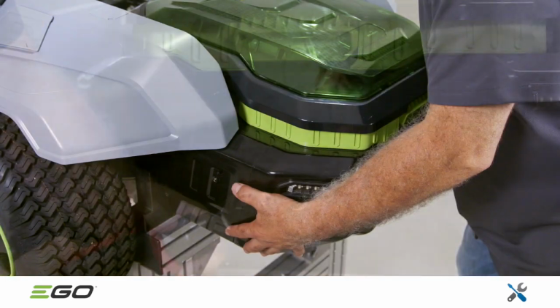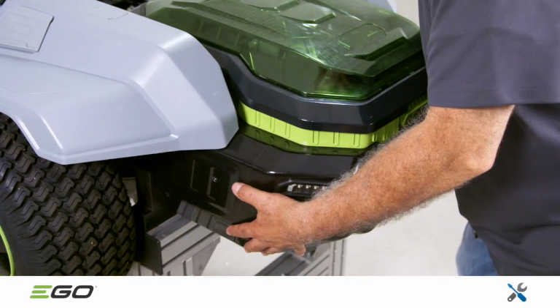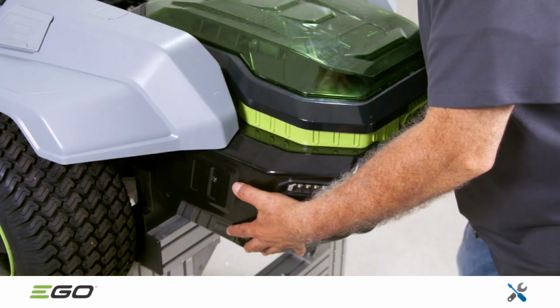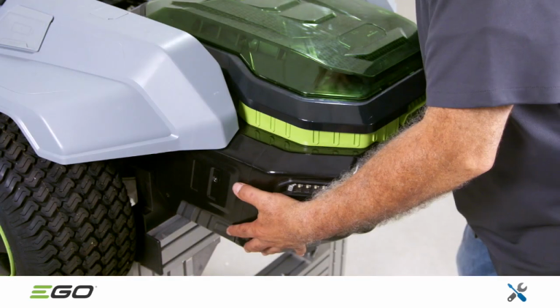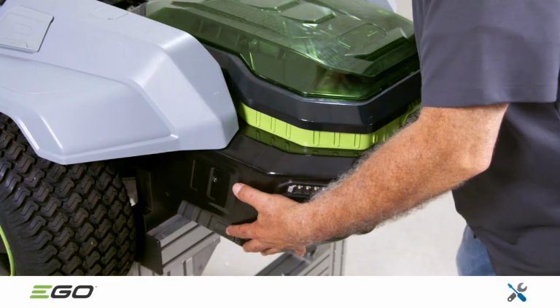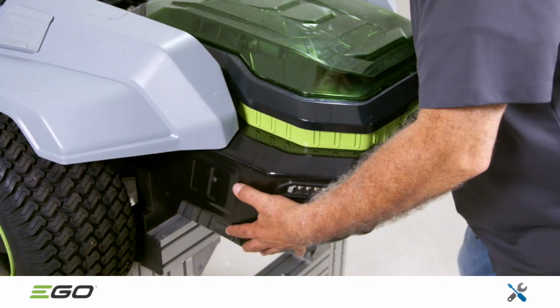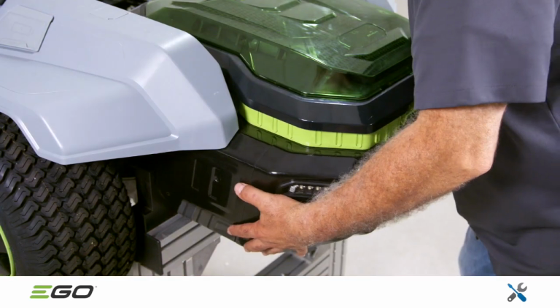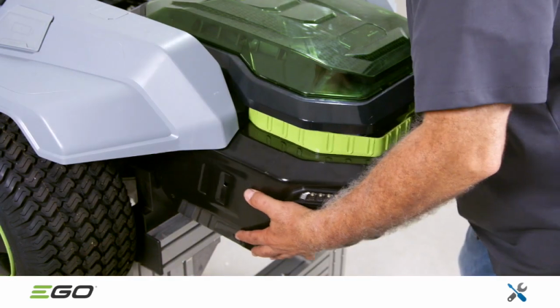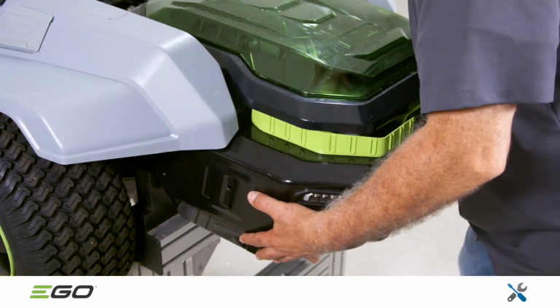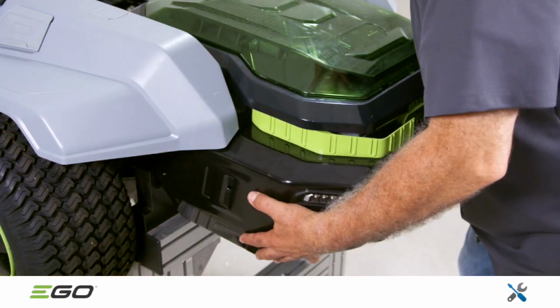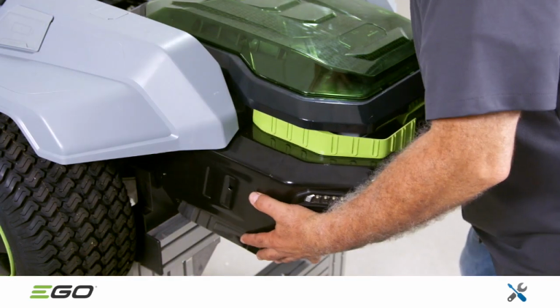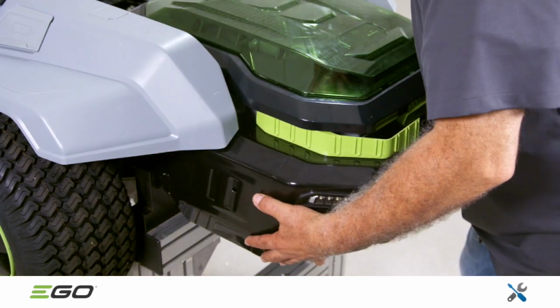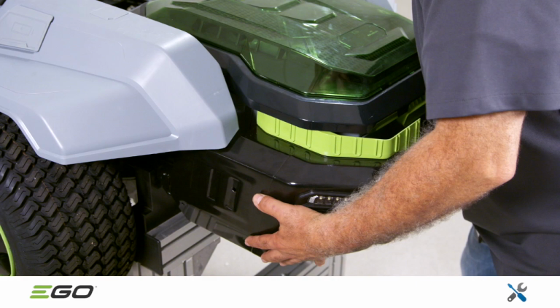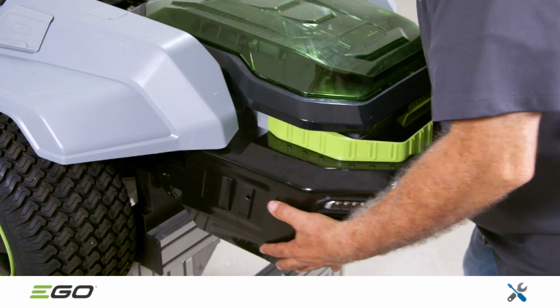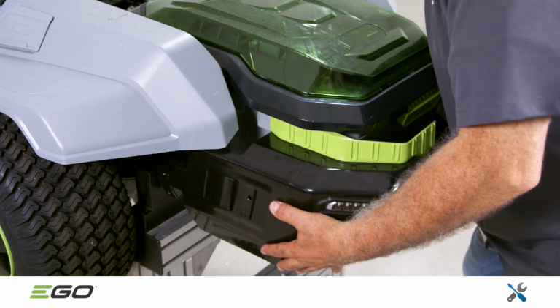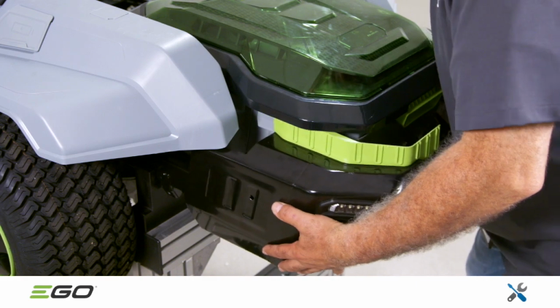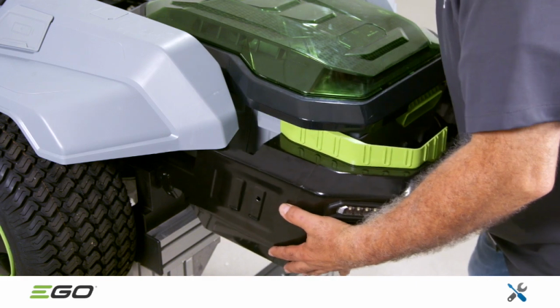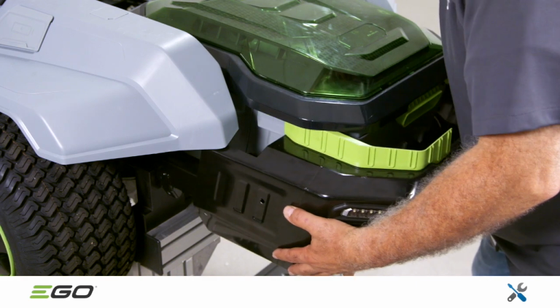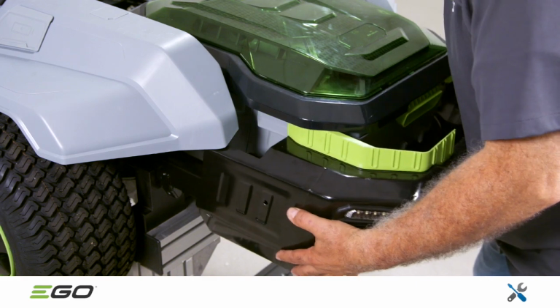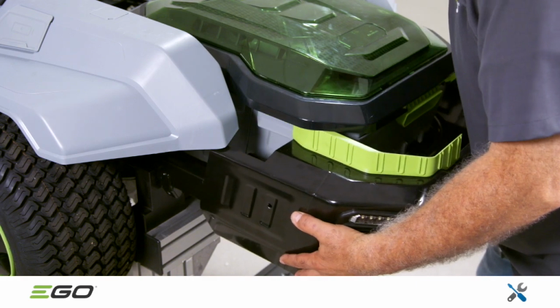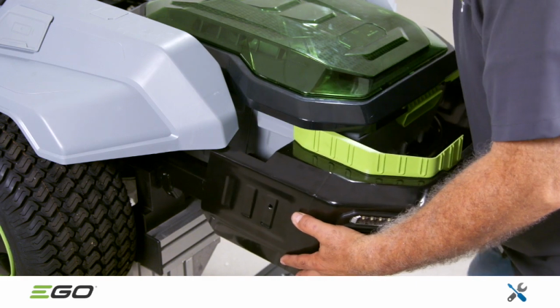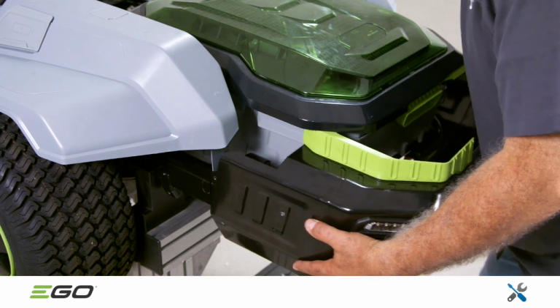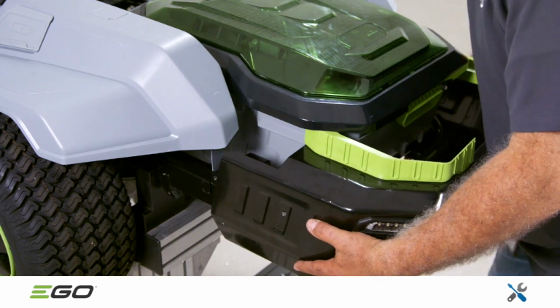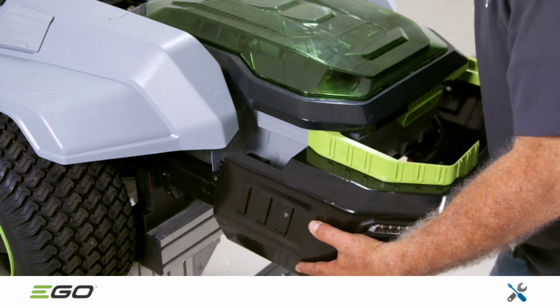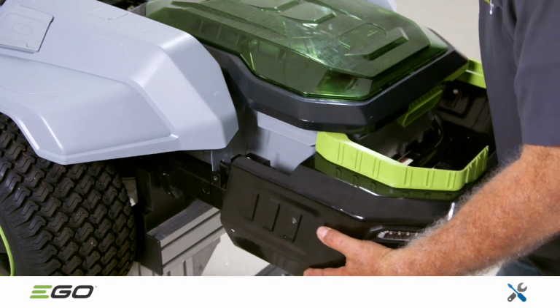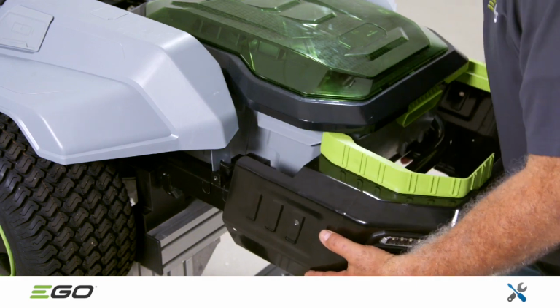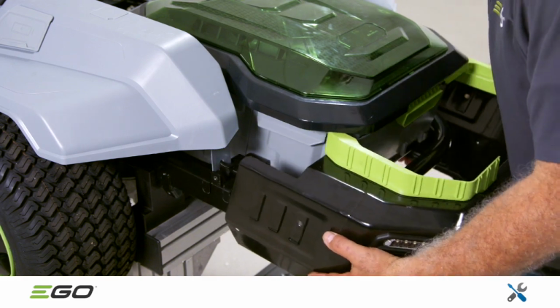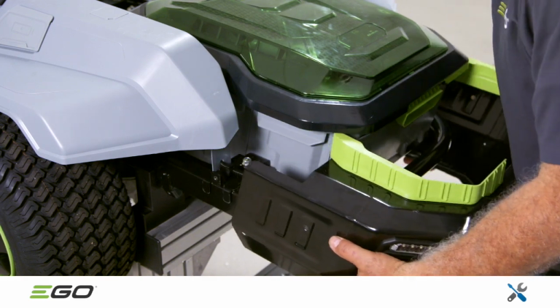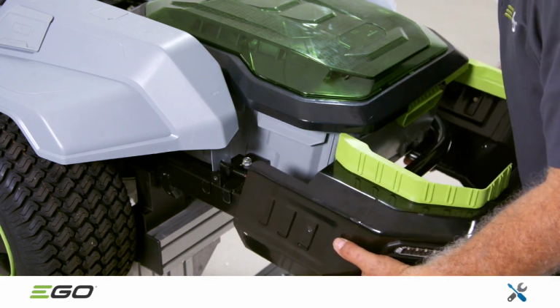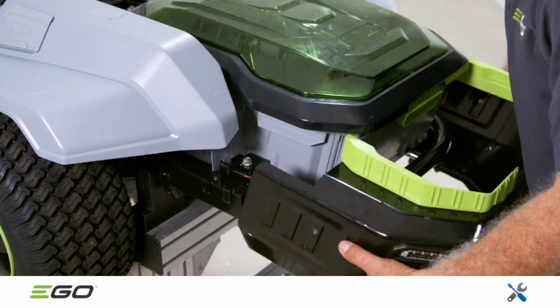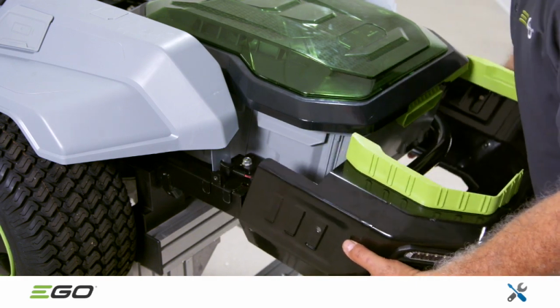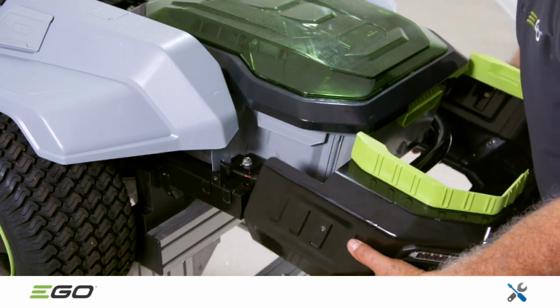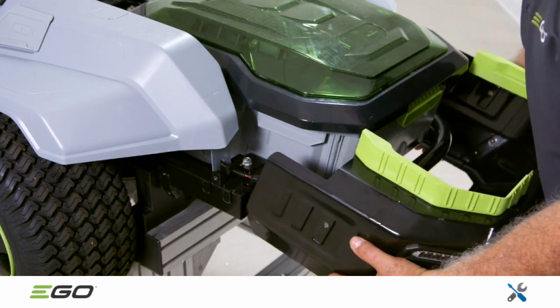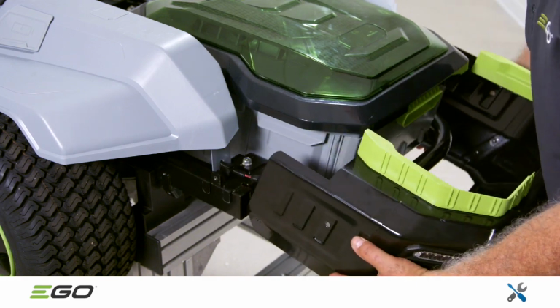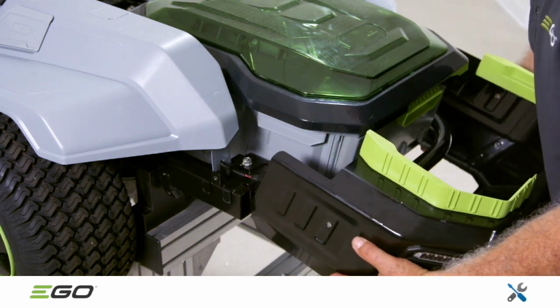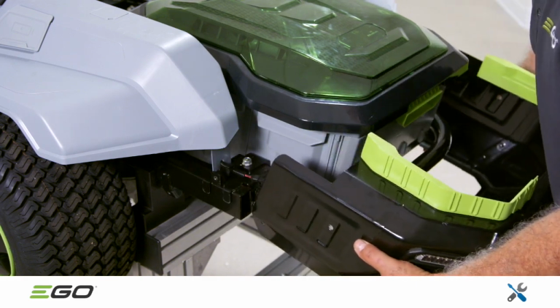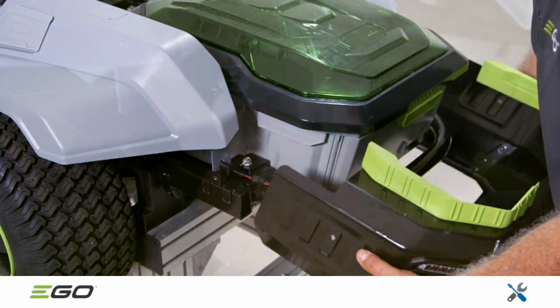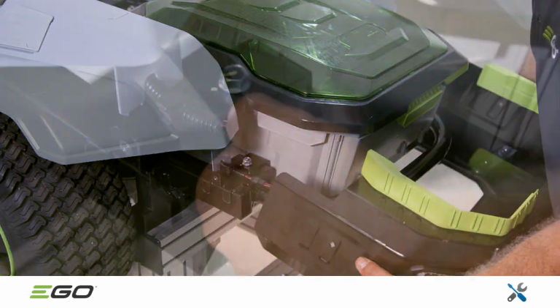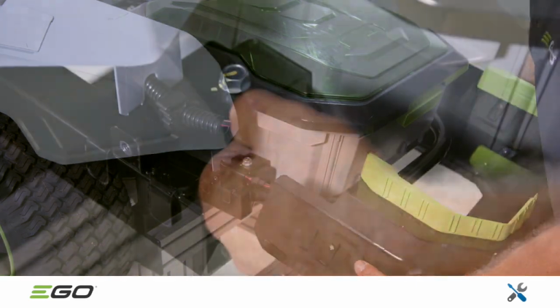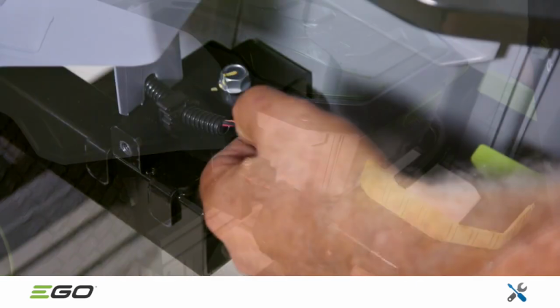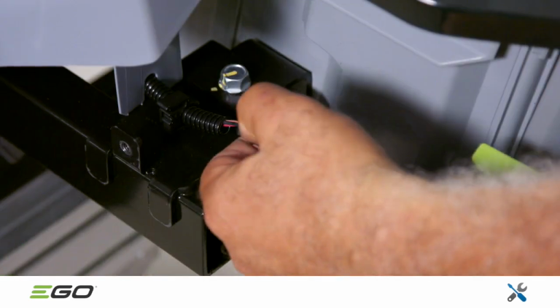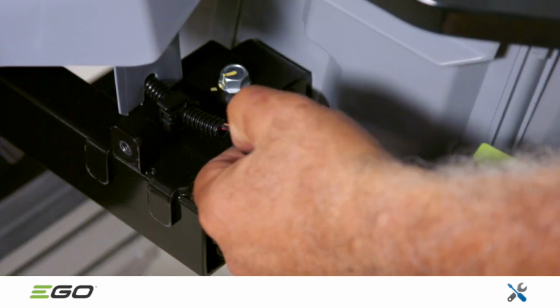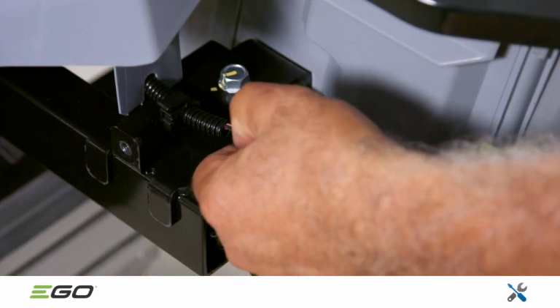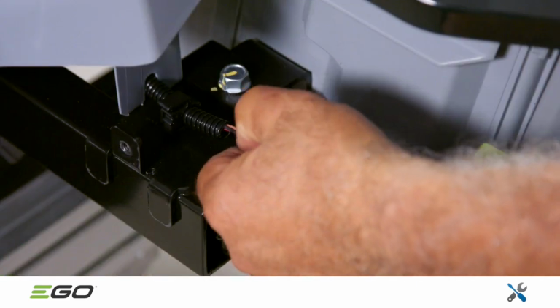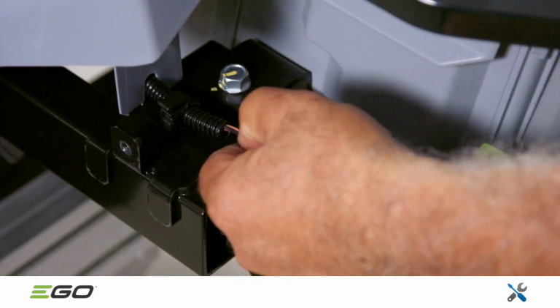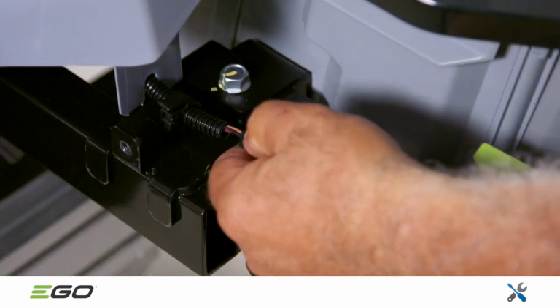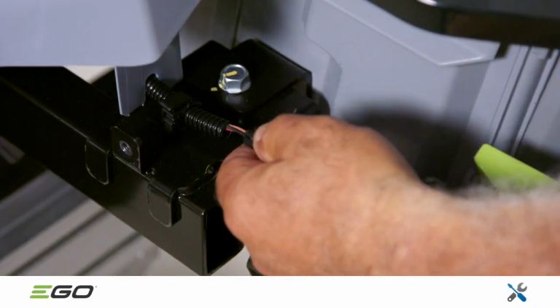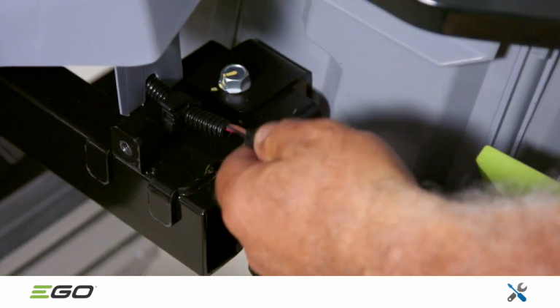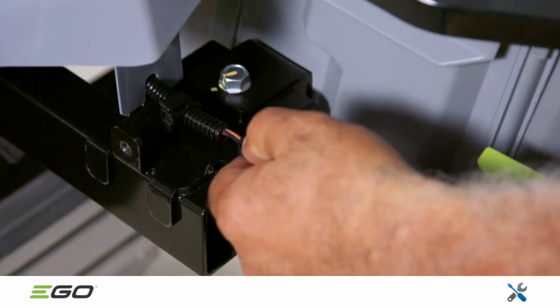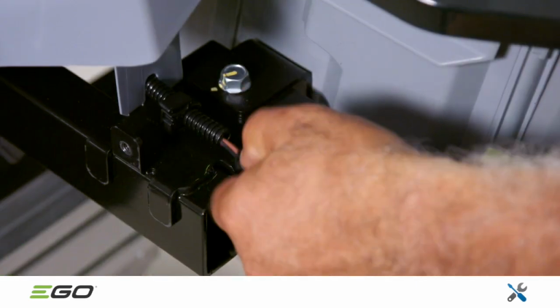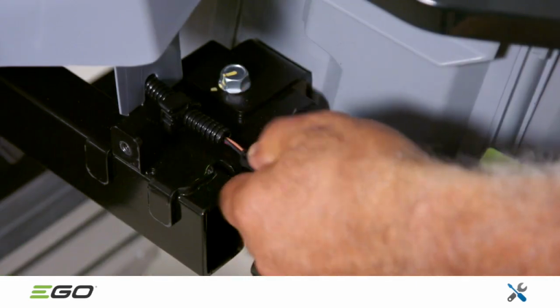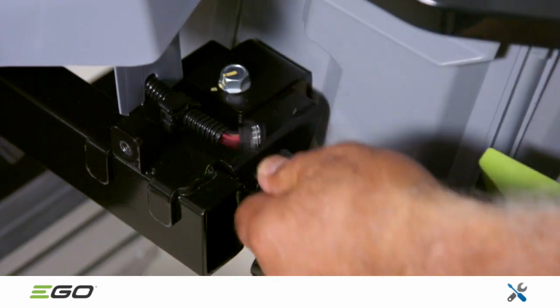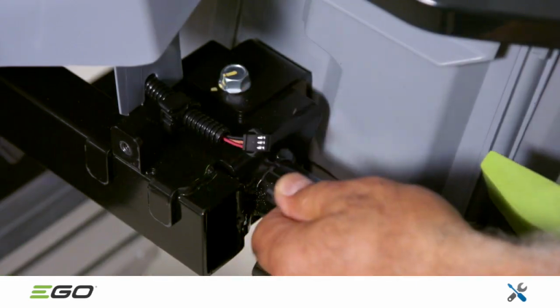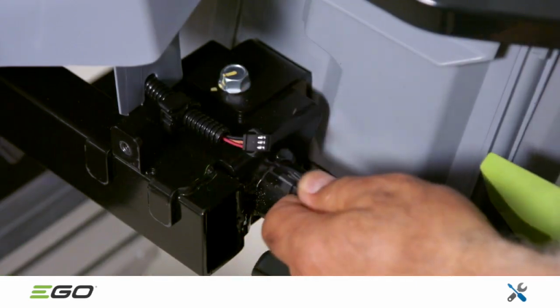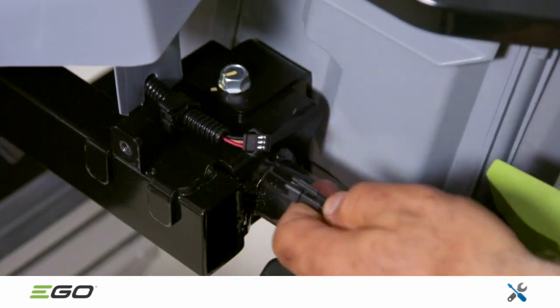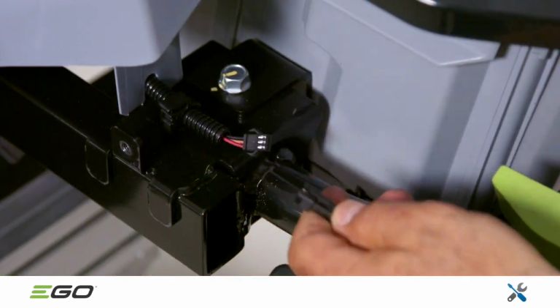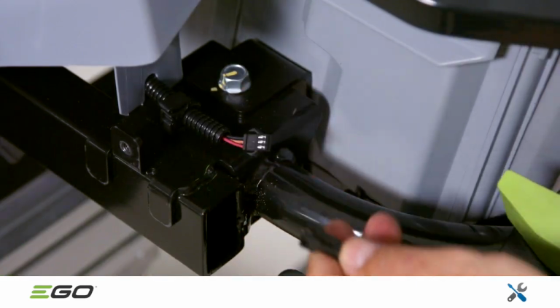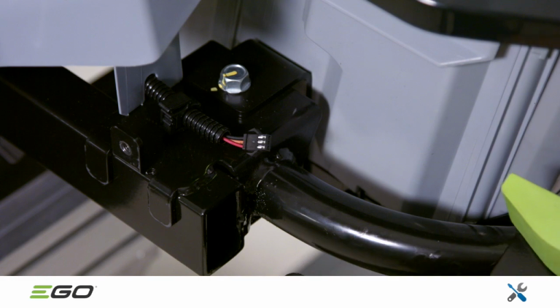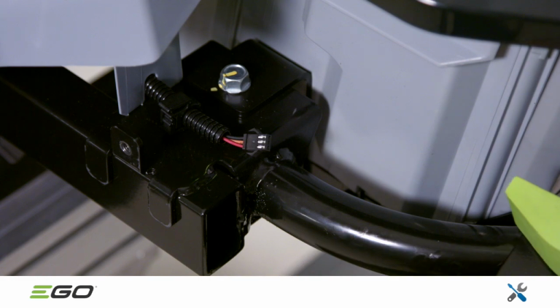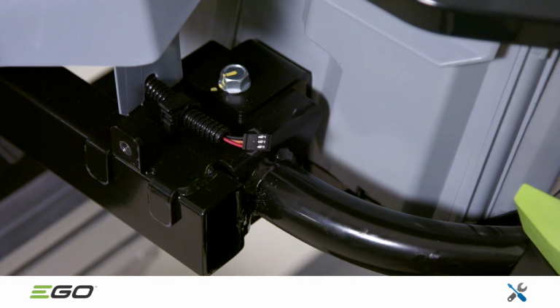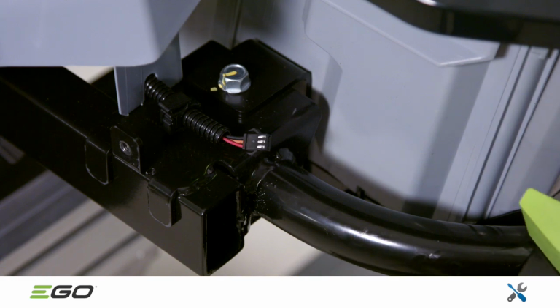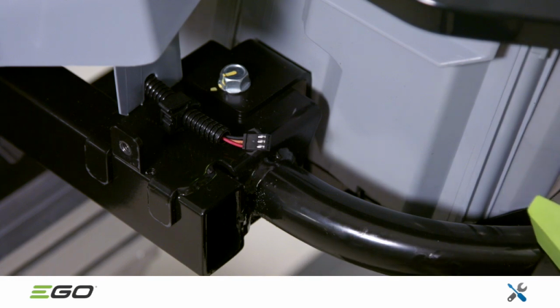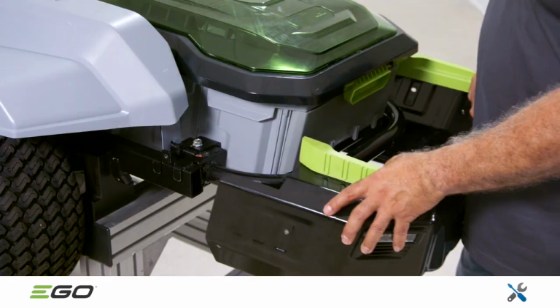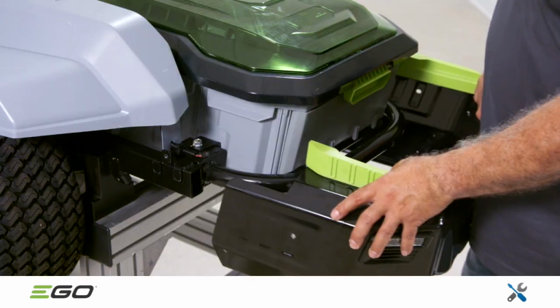Slide the rear guard away from the battery box. Before removing it, disconnect the left cable cover connector.